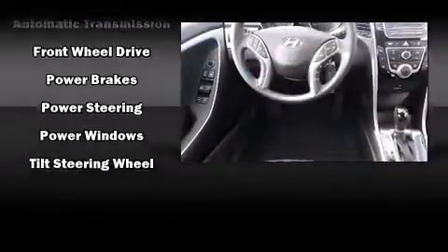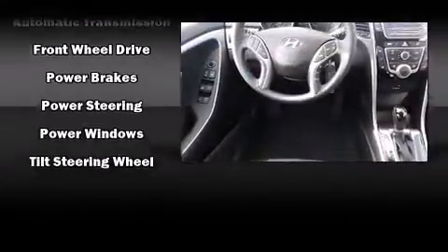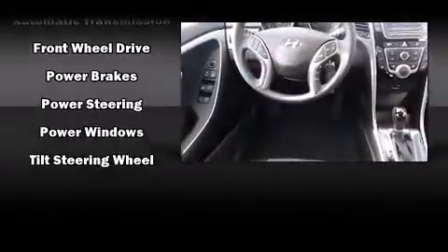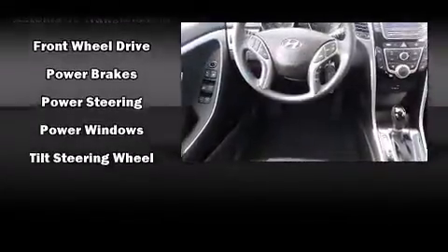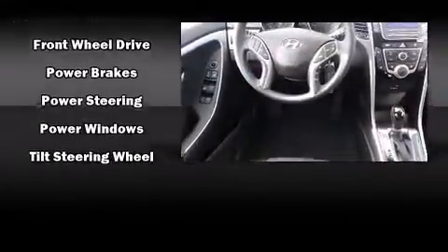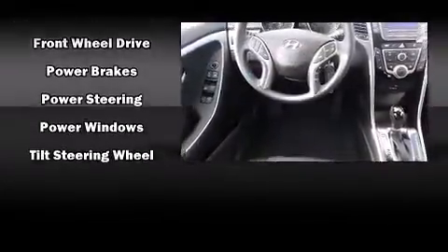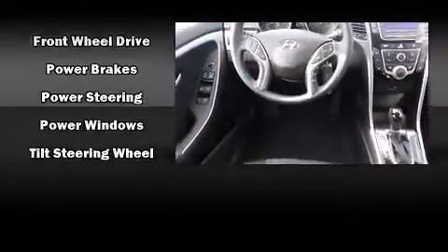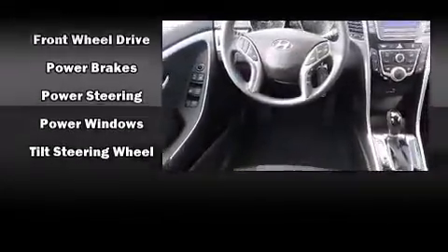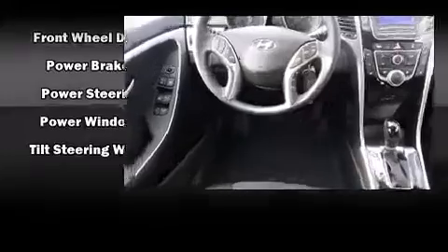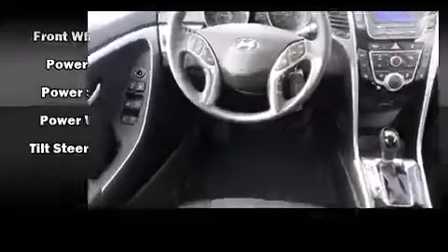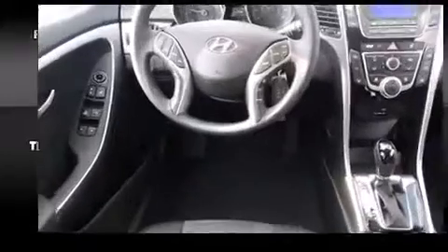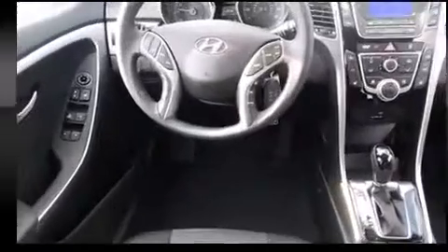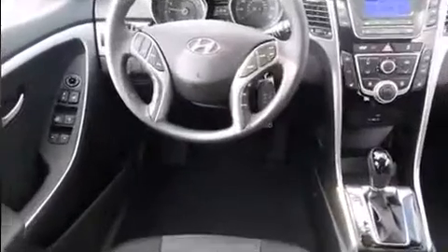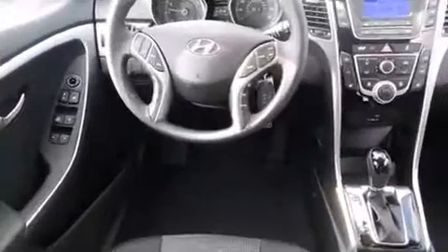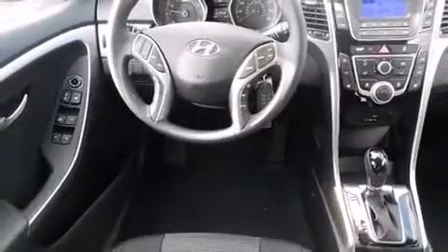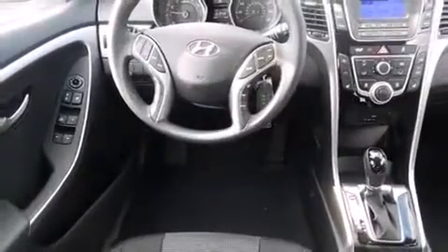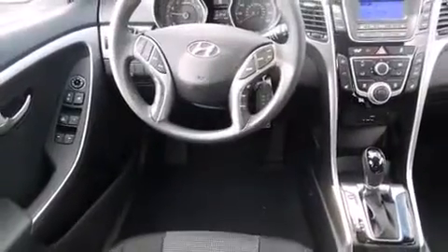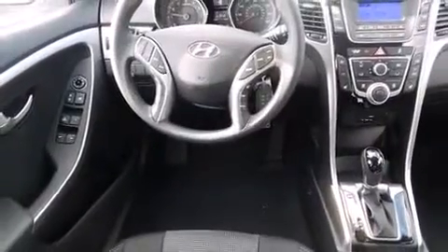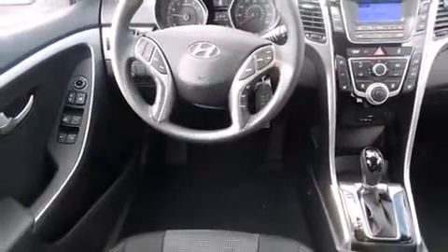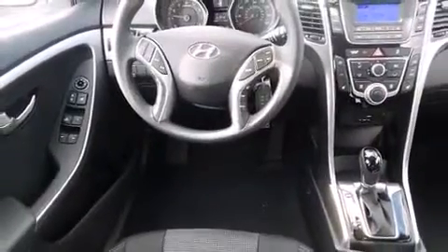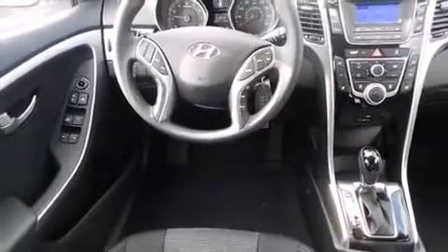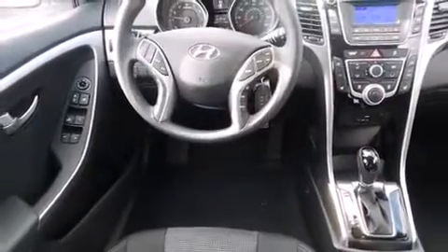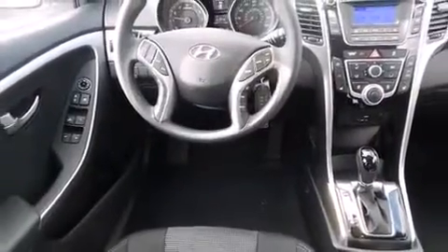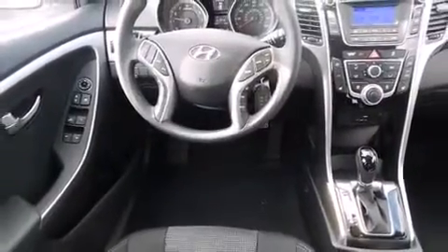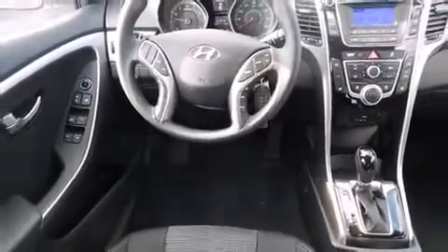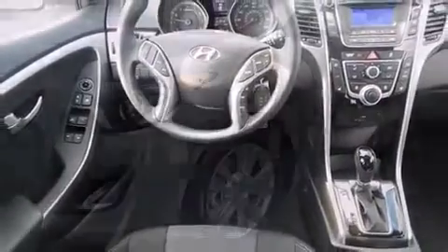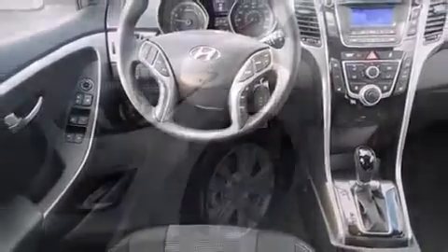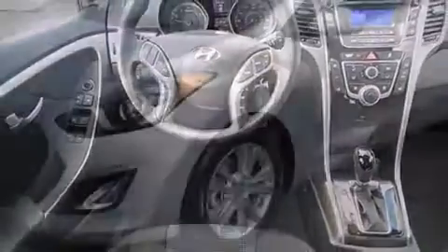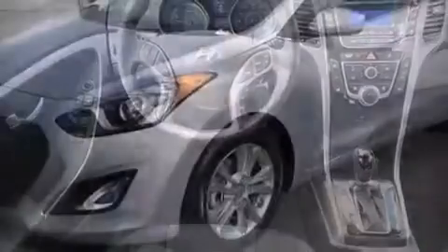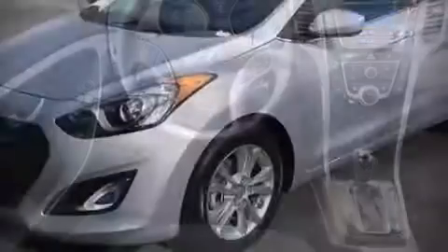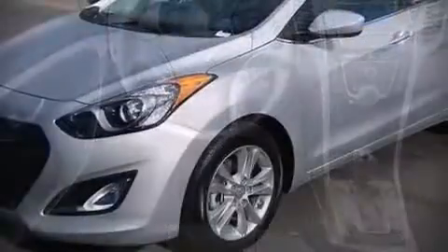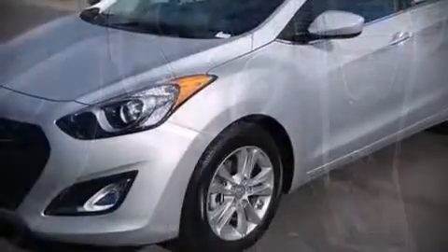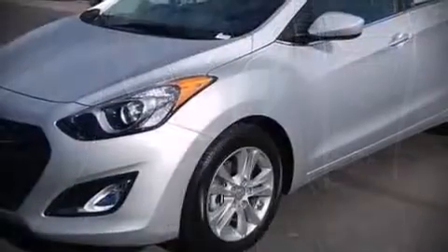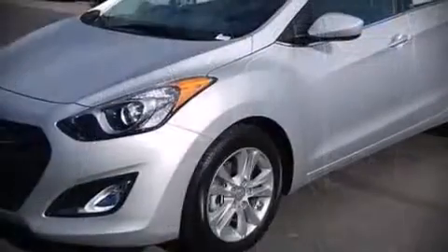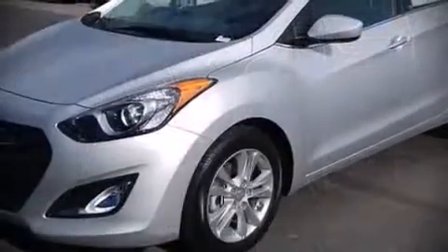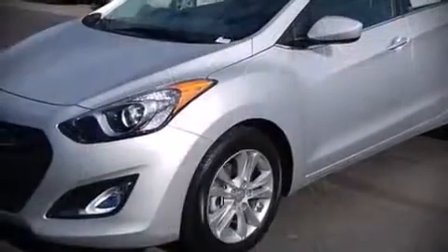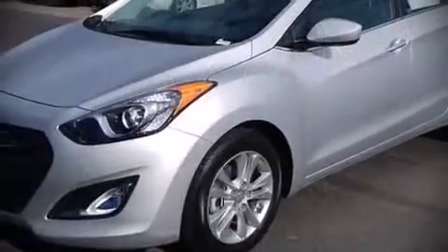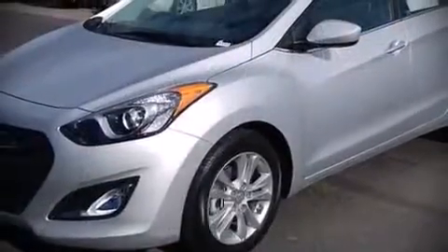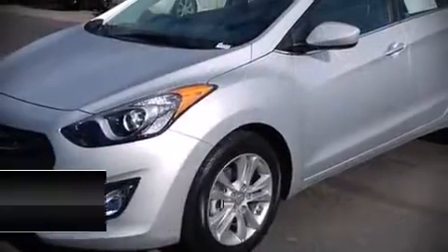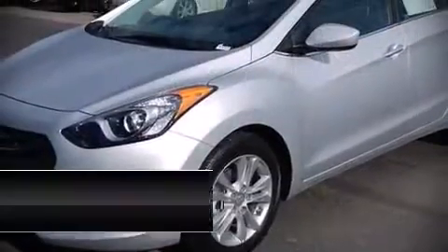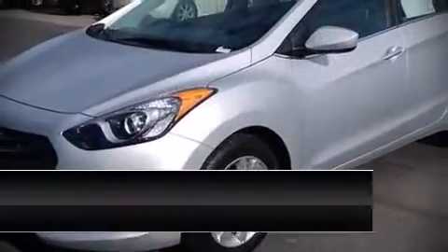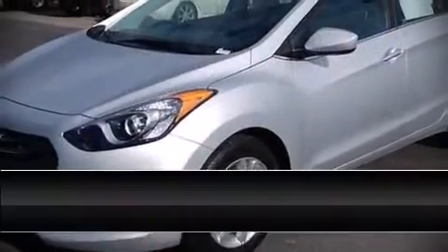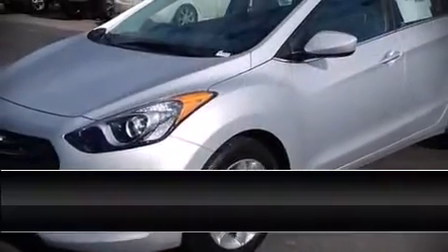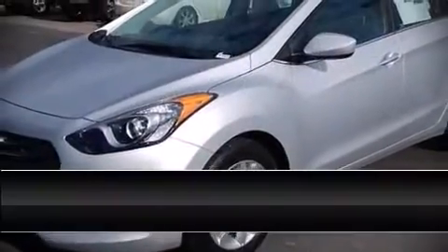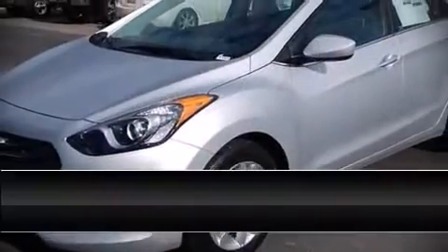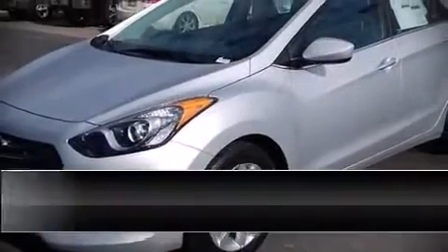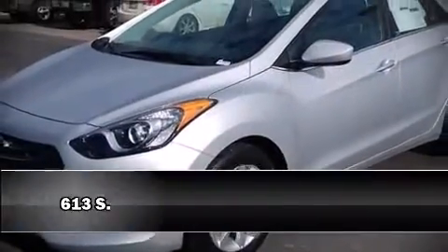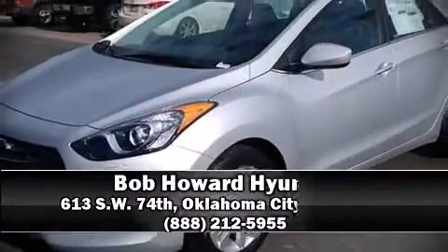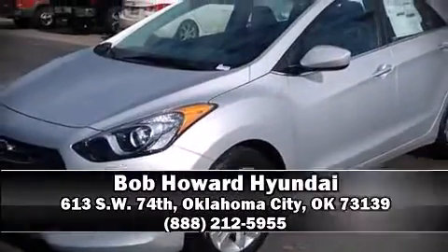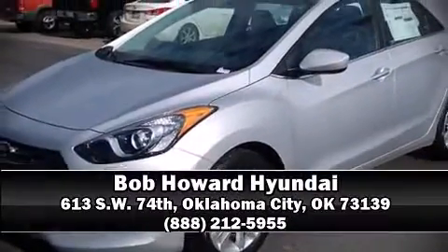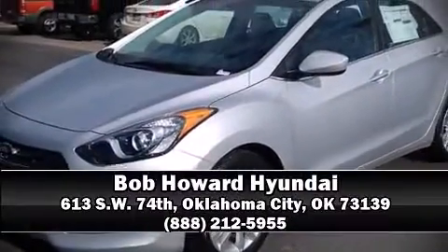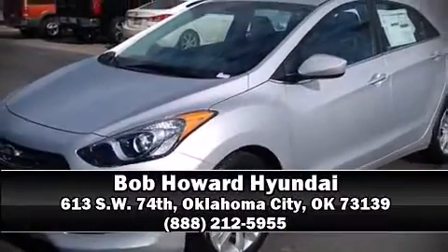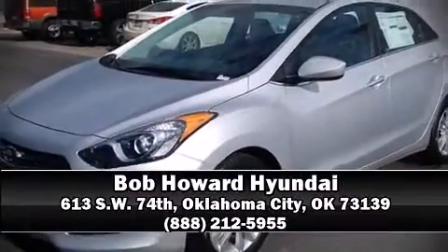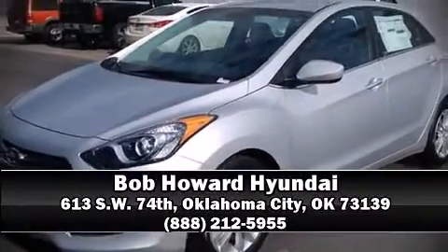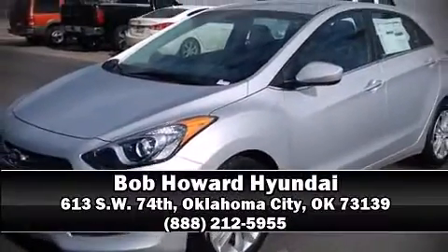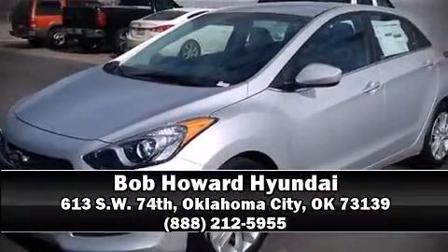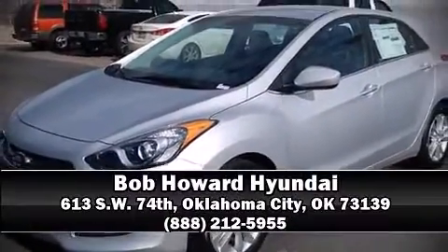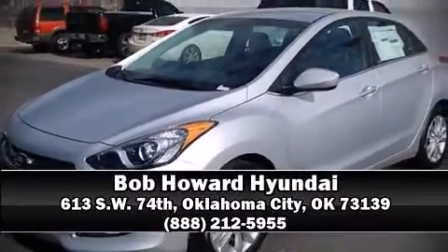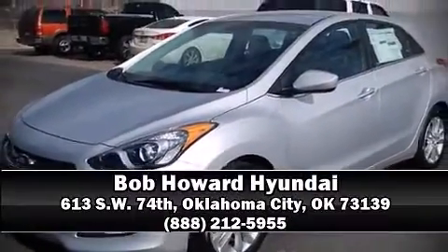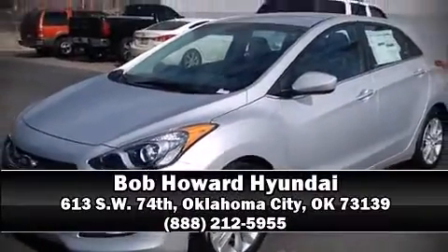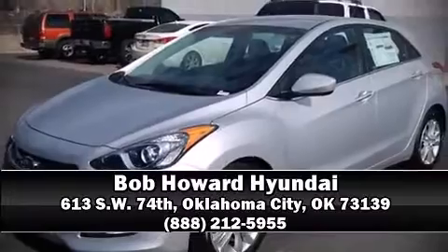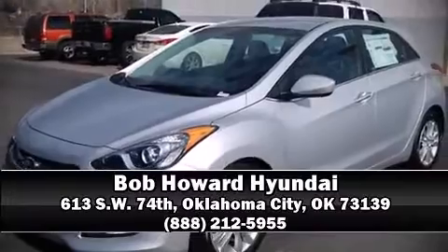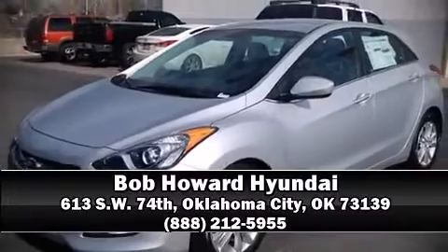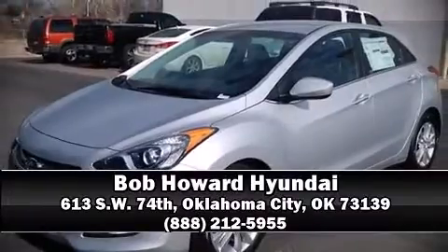Four-wheel disc brakes with ABS round out the safety package. Stop by our dealership or give us a call for more information.